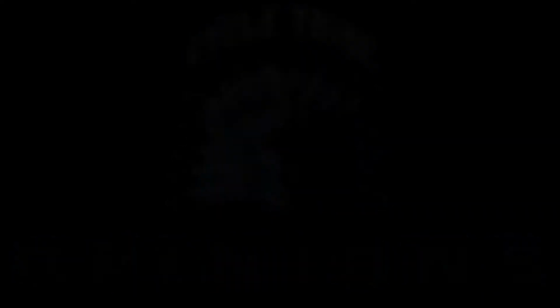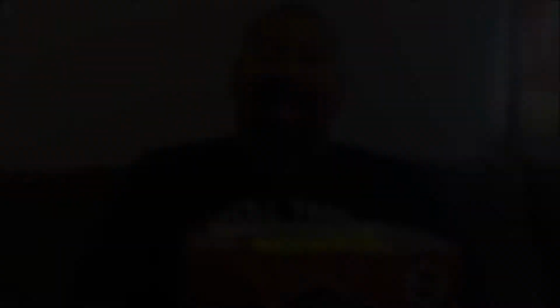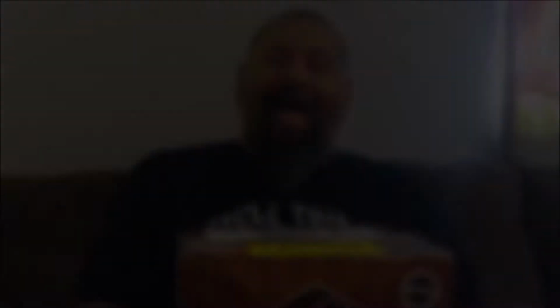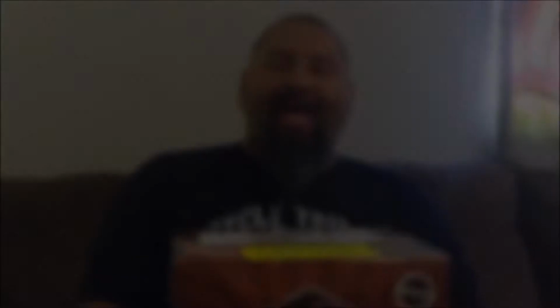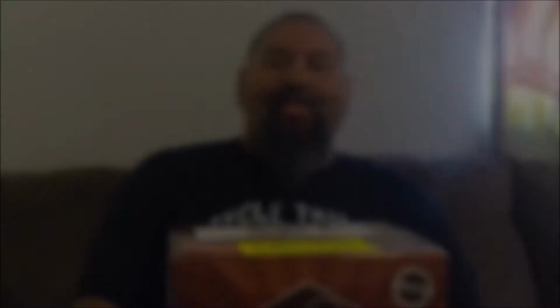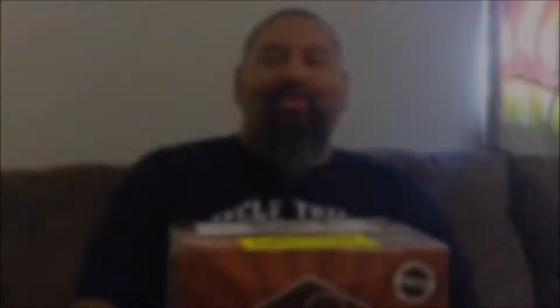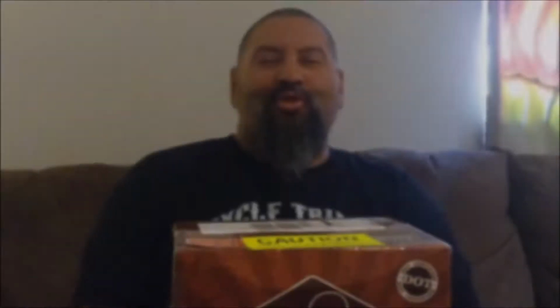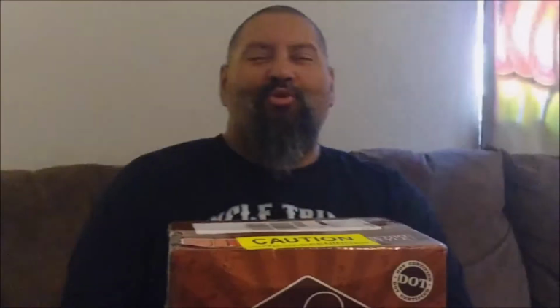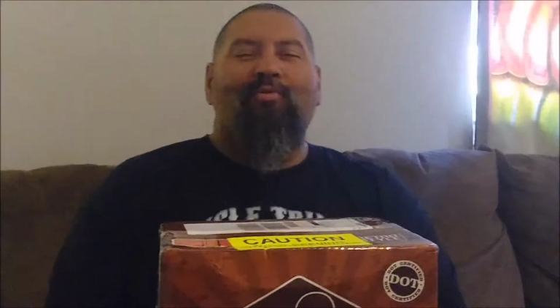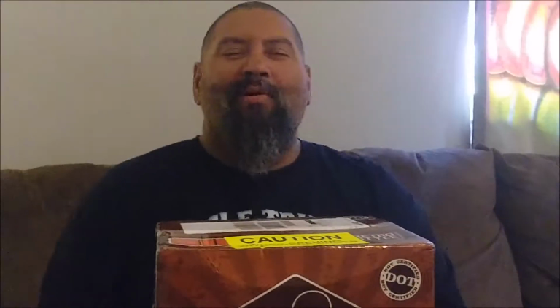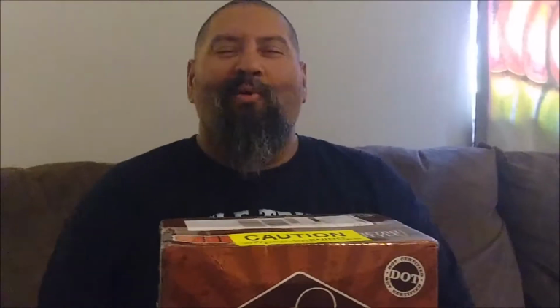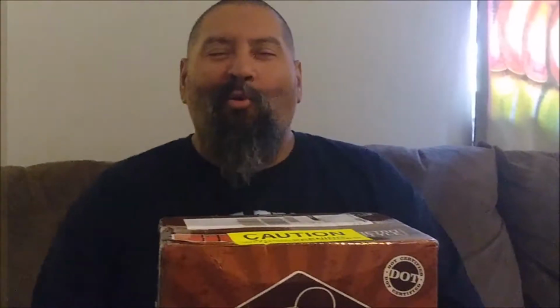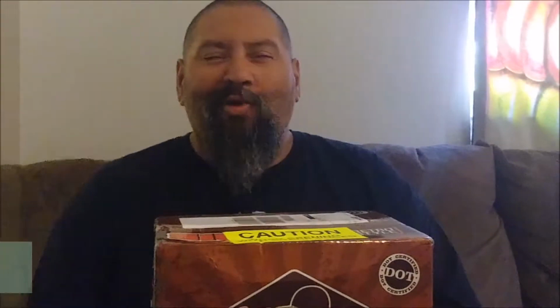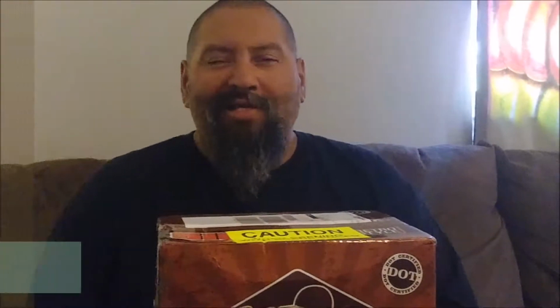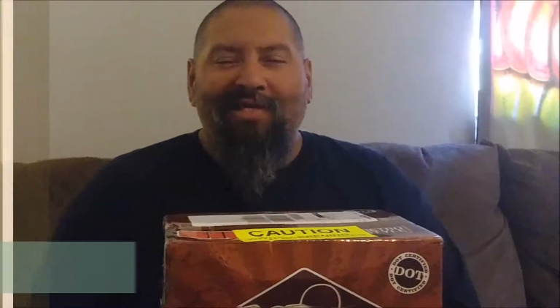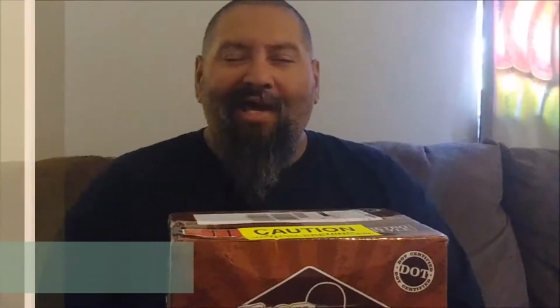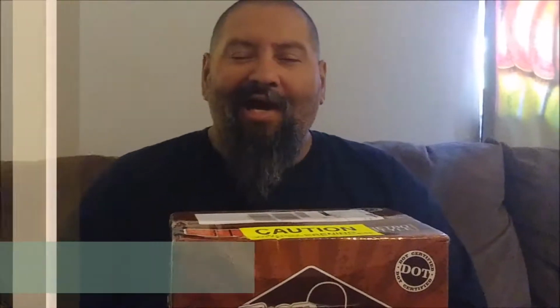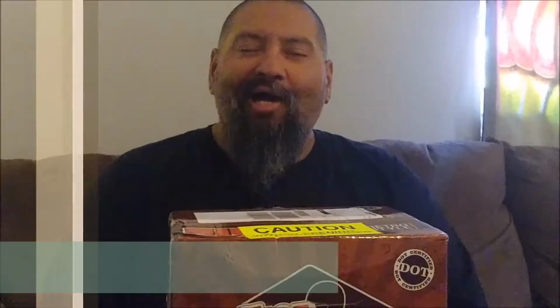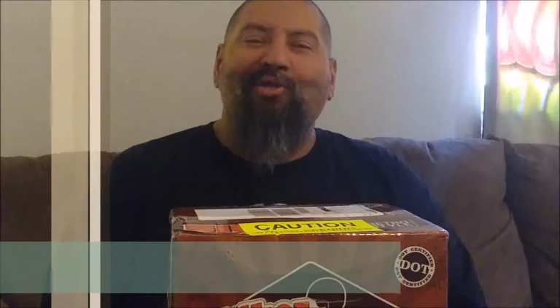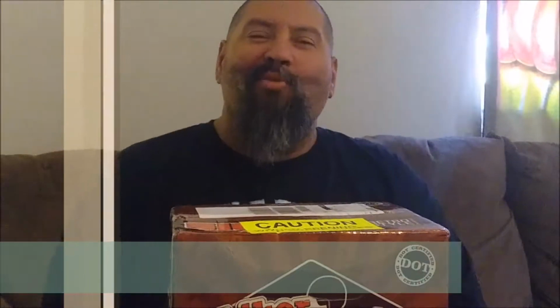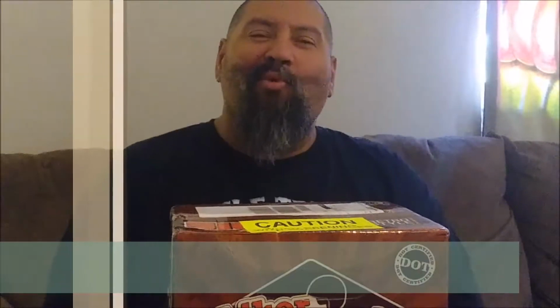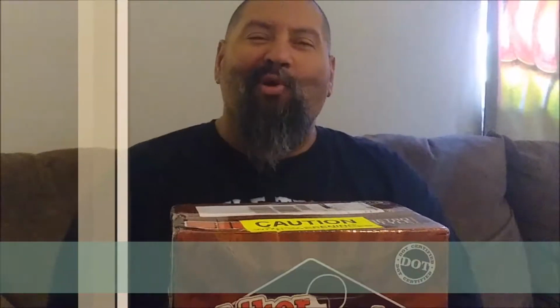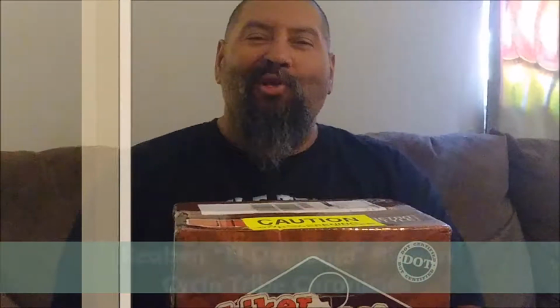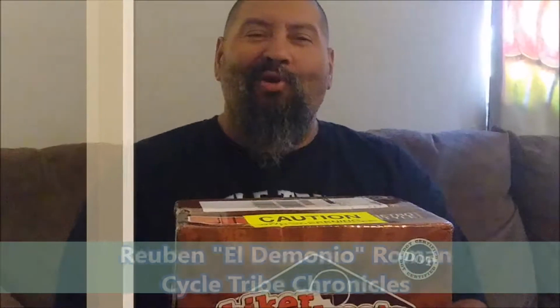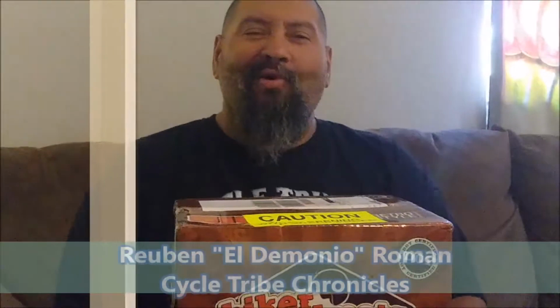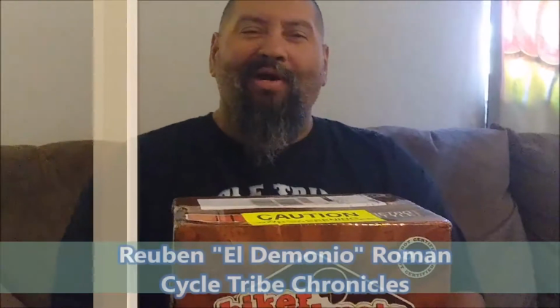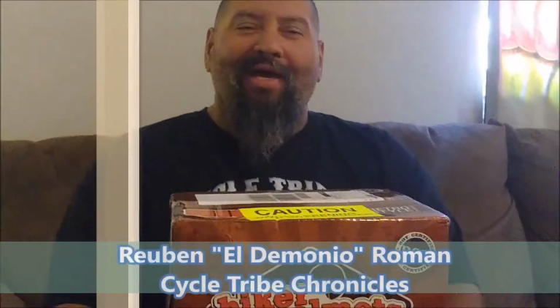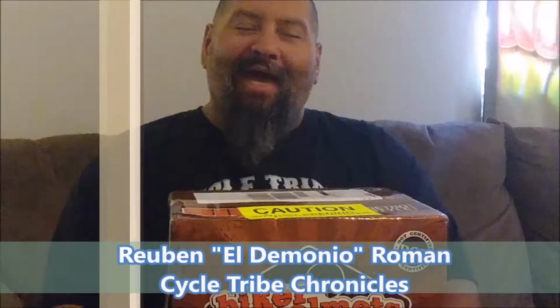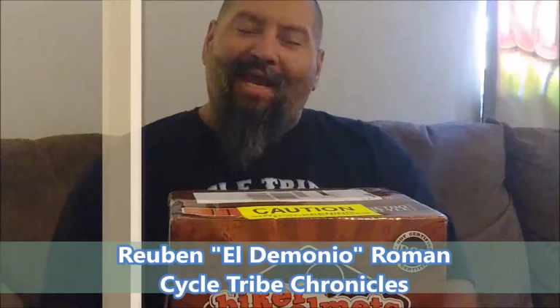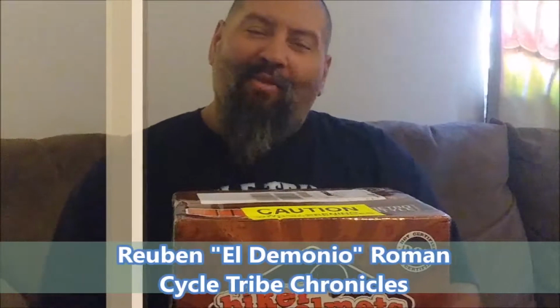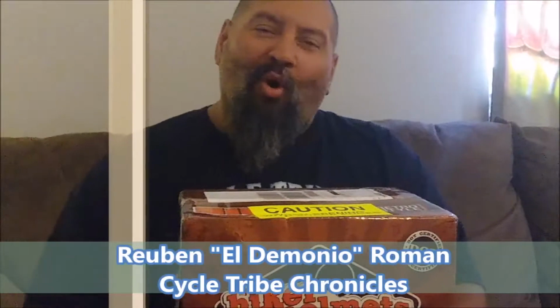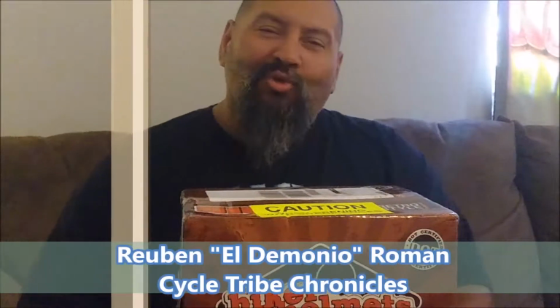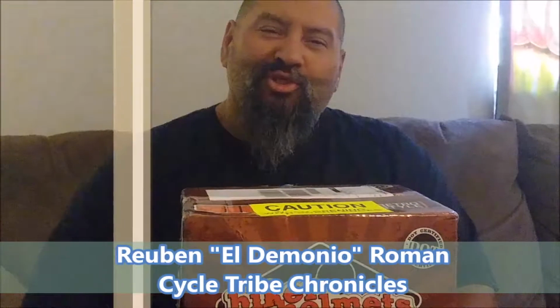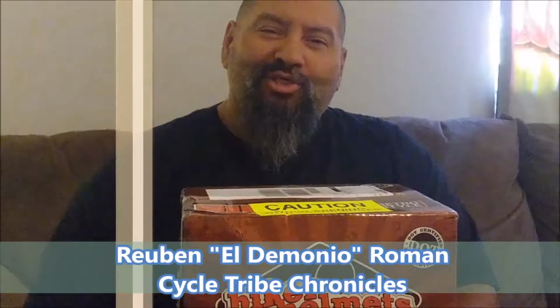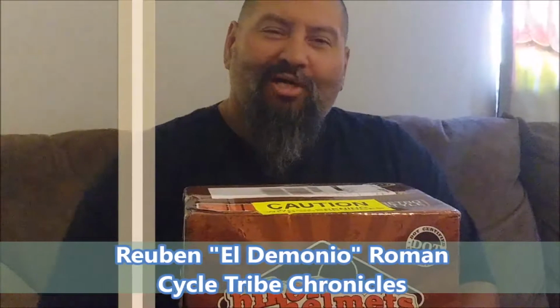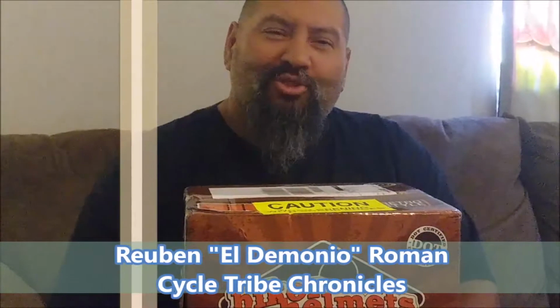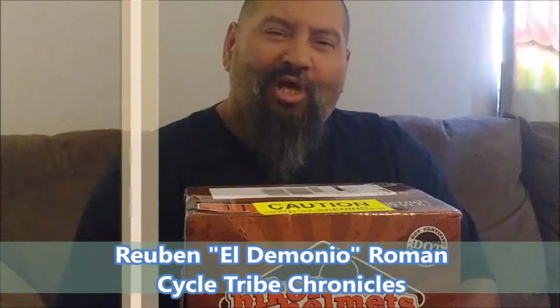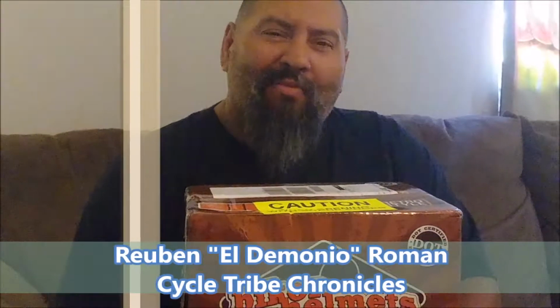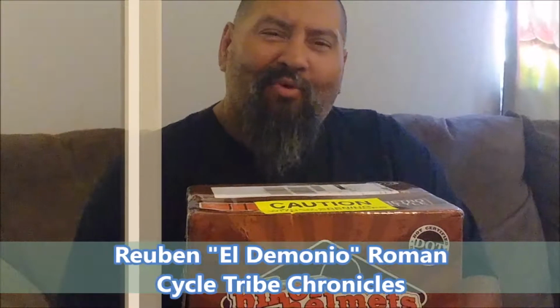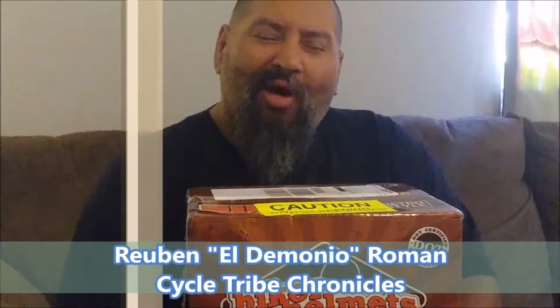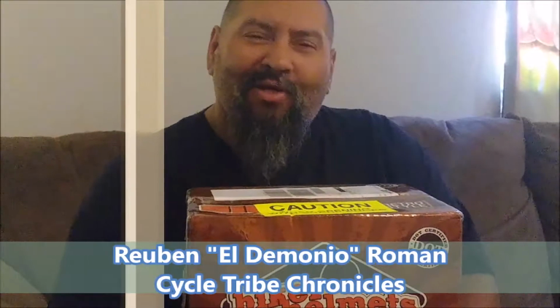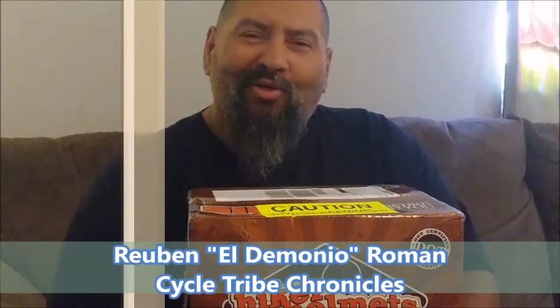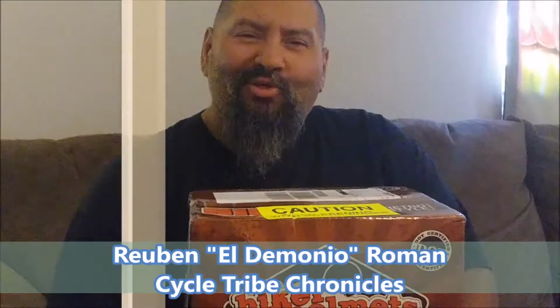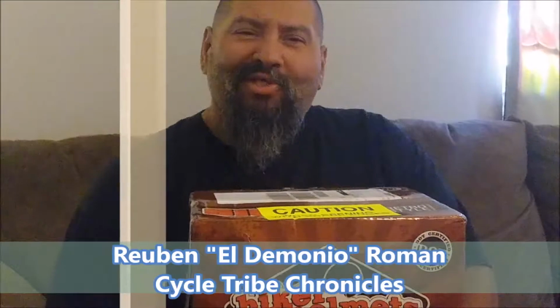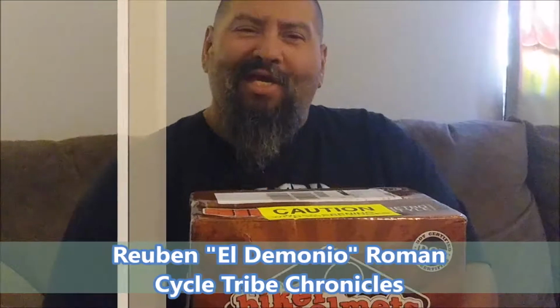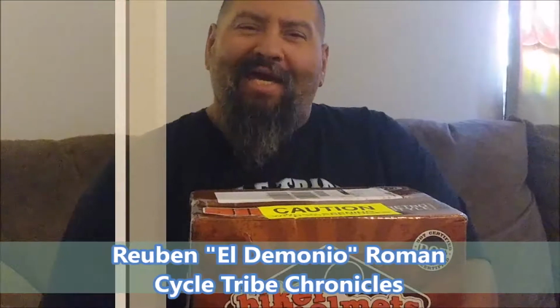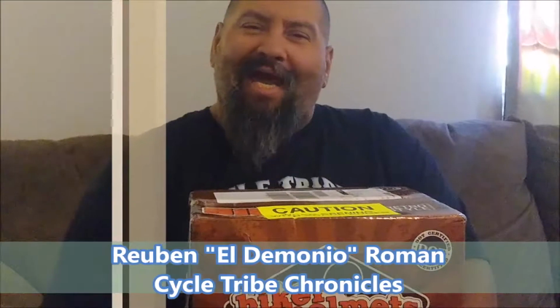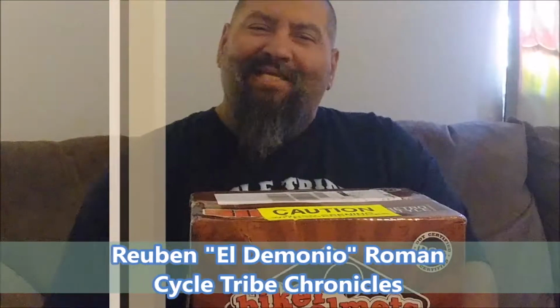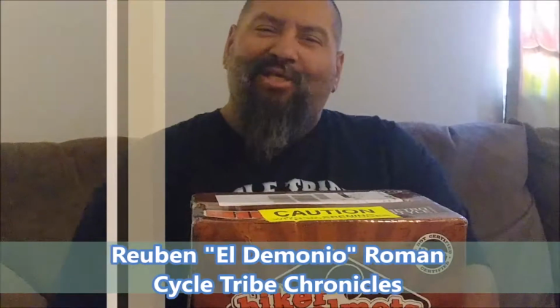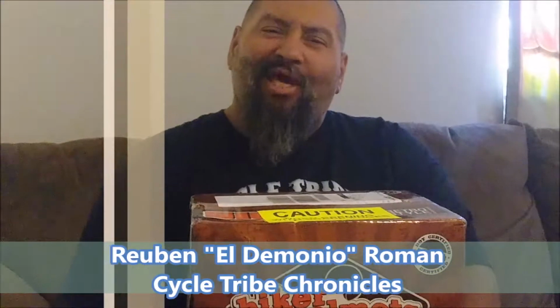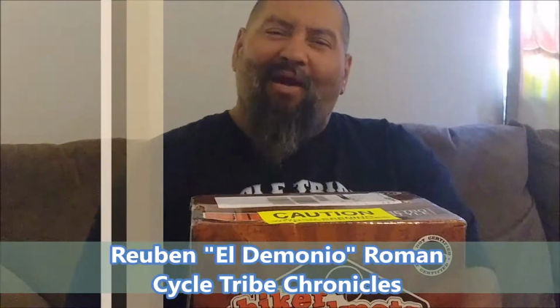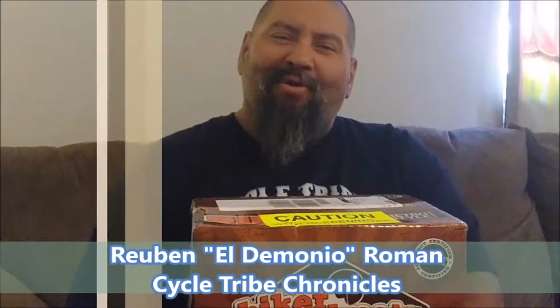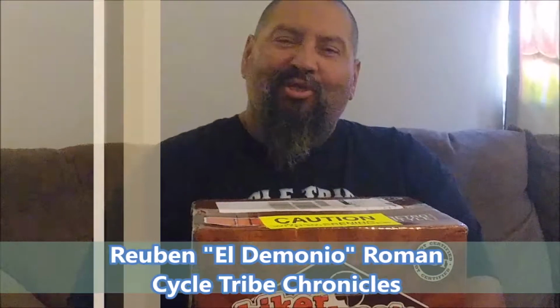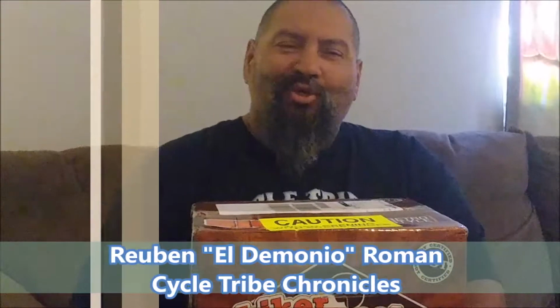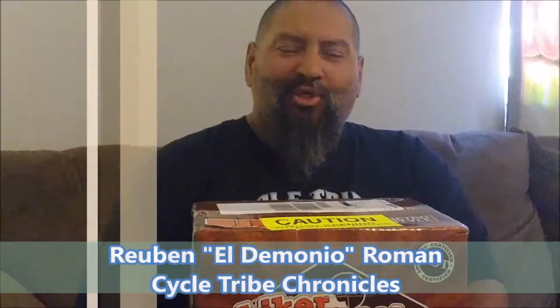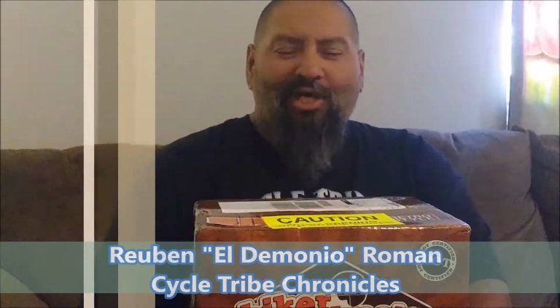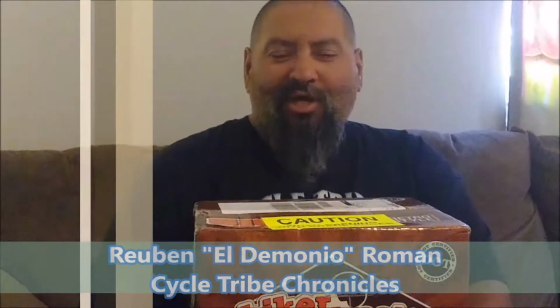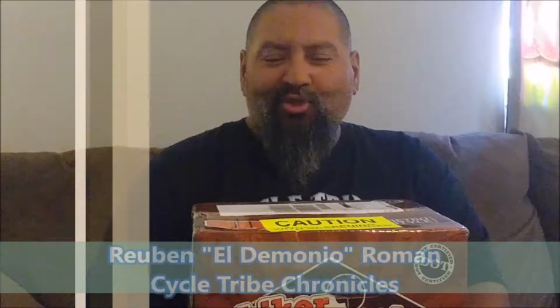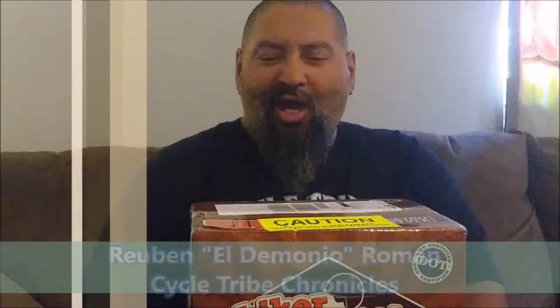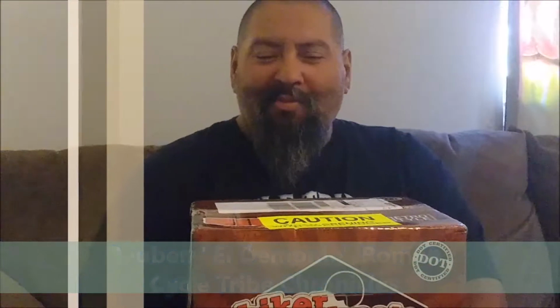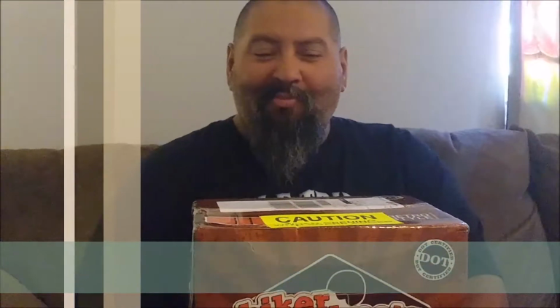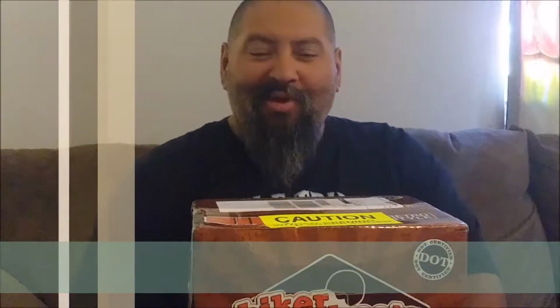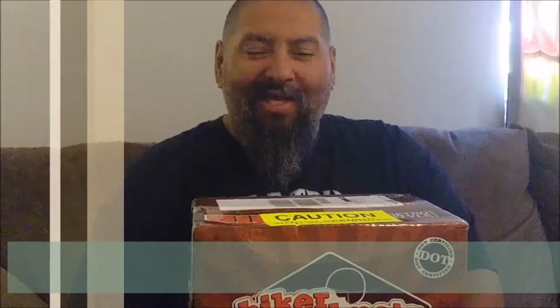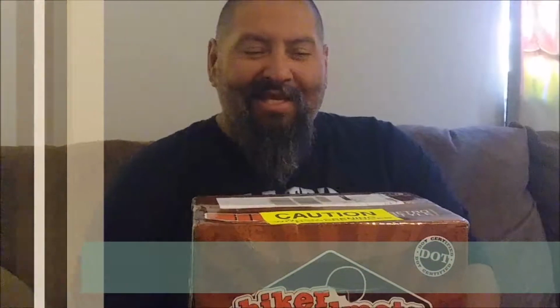Hey, this is Ruben Roman, El Demonio, and I'm the host of Psycho Tribe Chronicles. Today I'm going to do a Psycho Tribe Opinion.